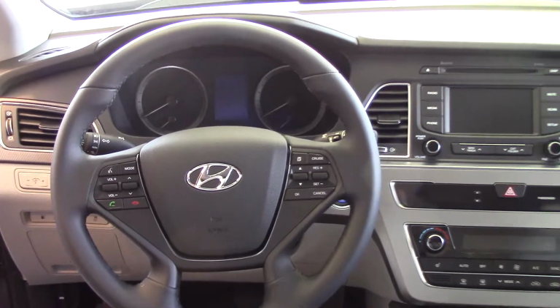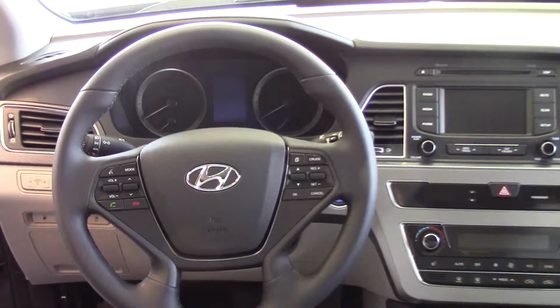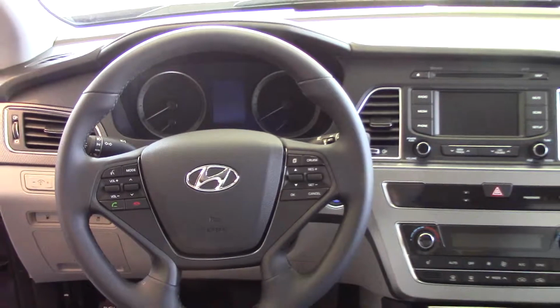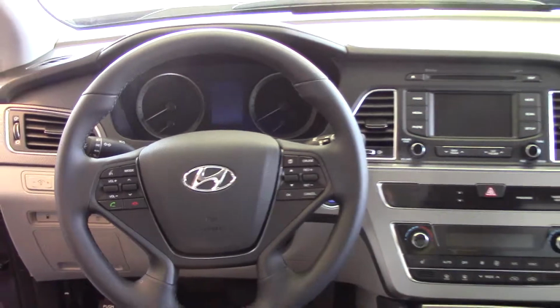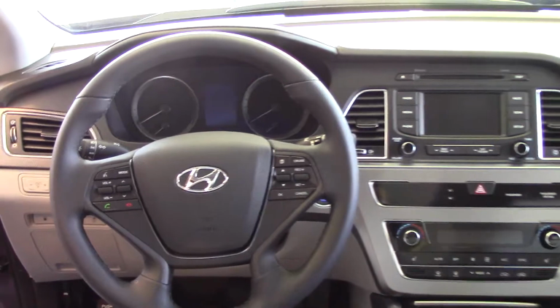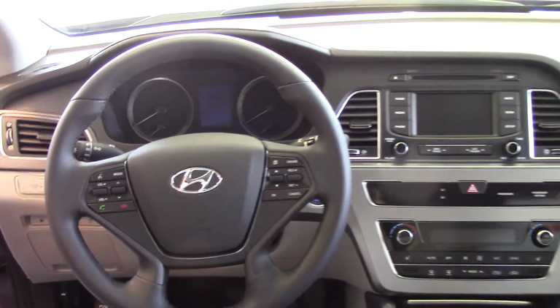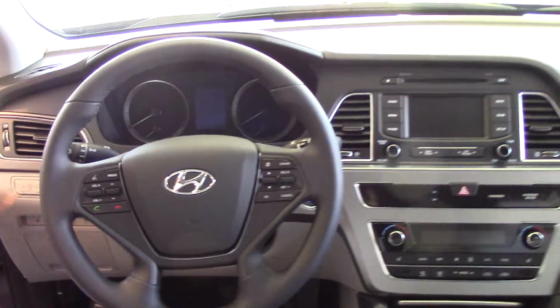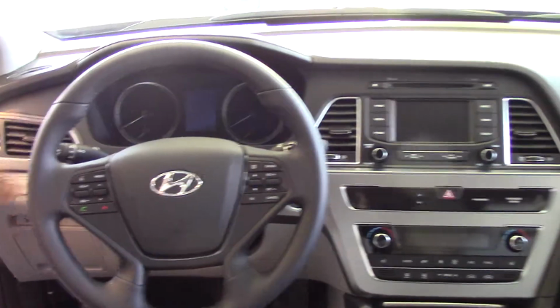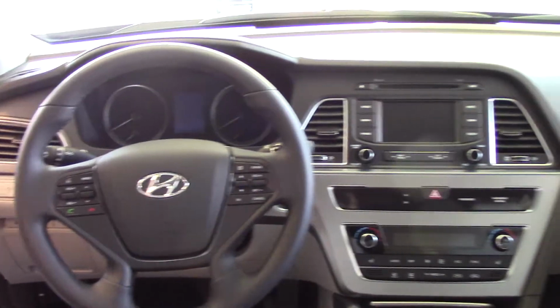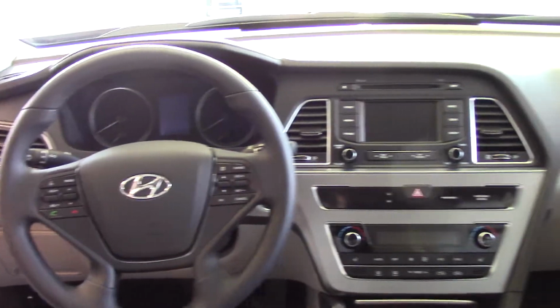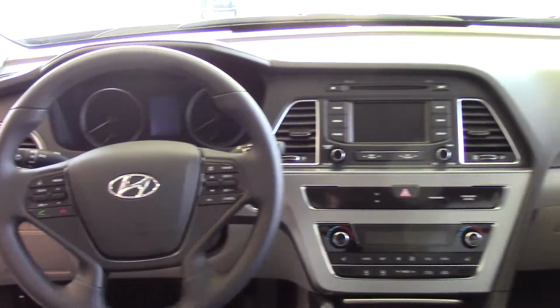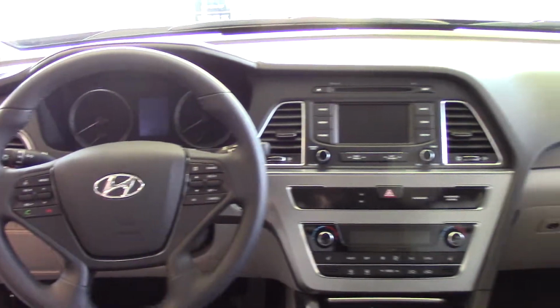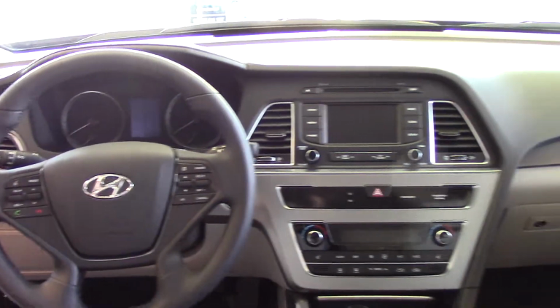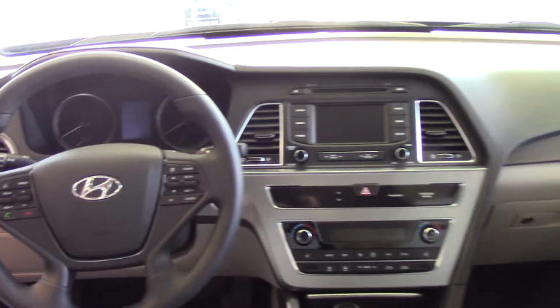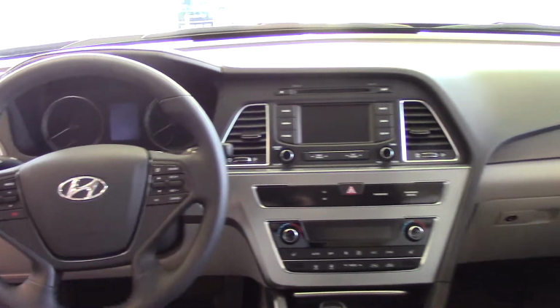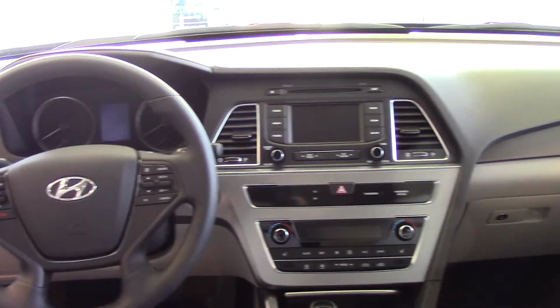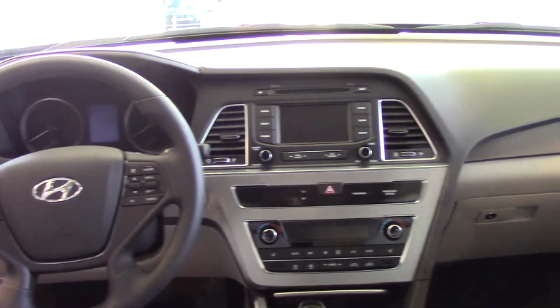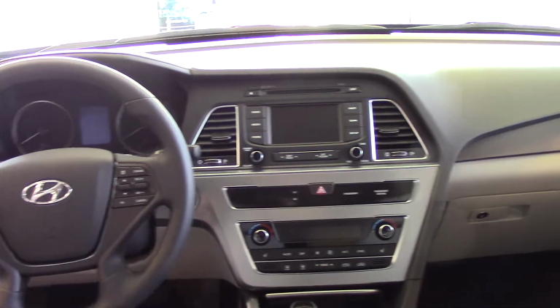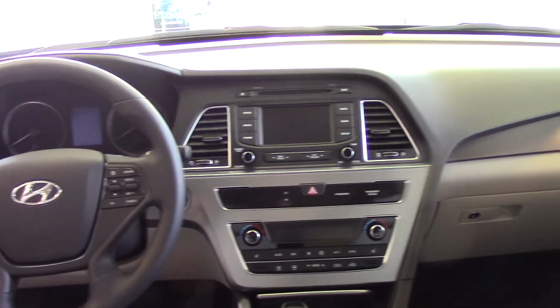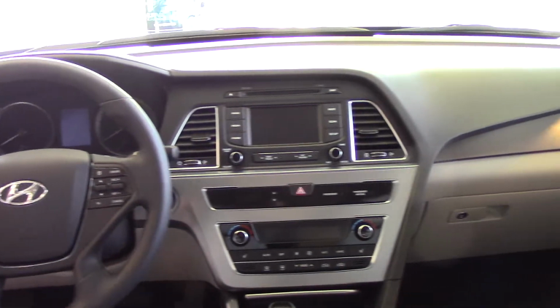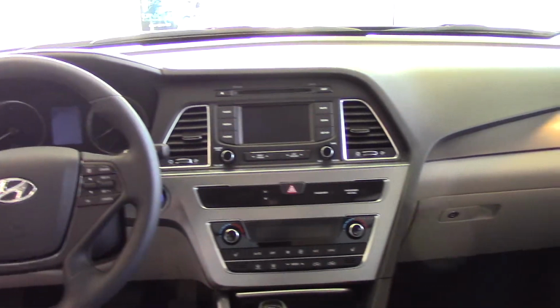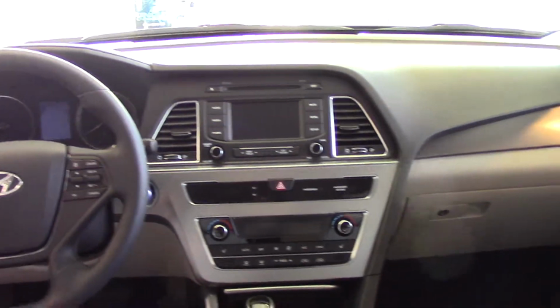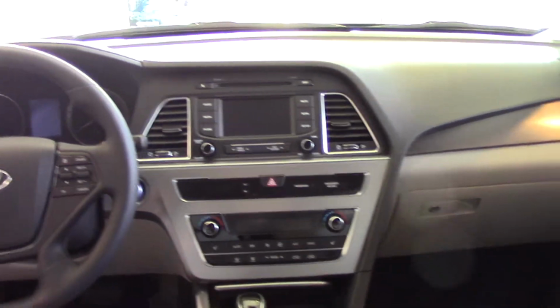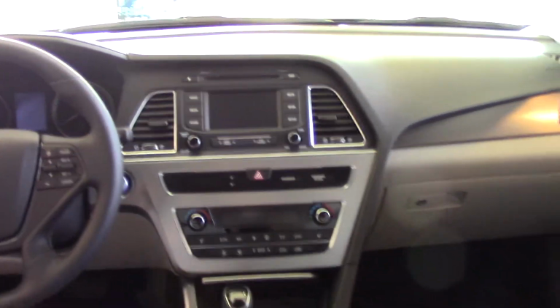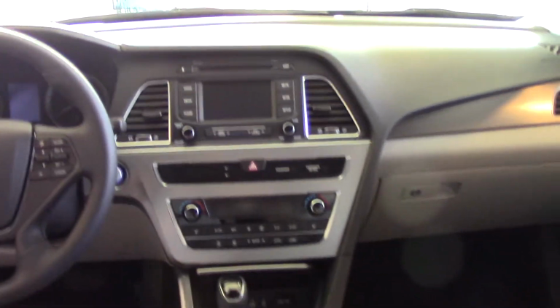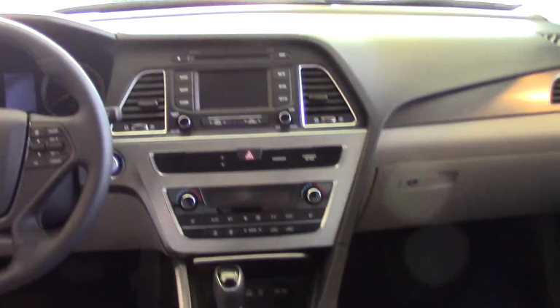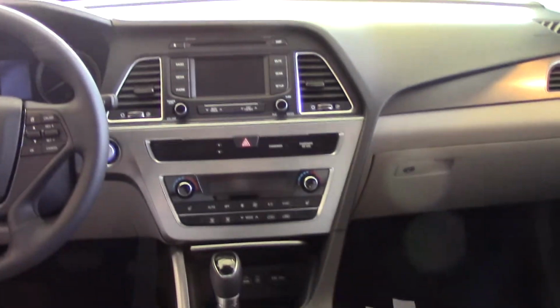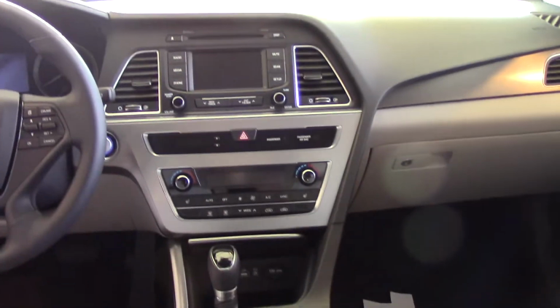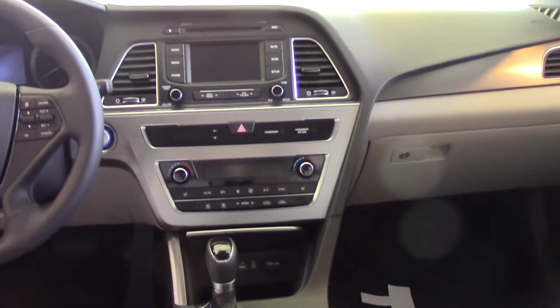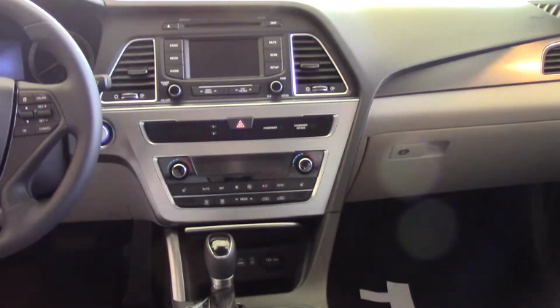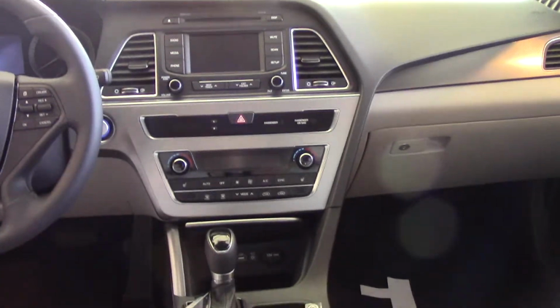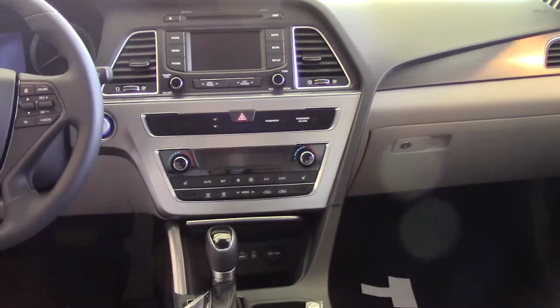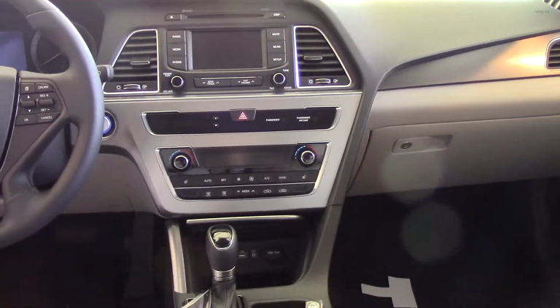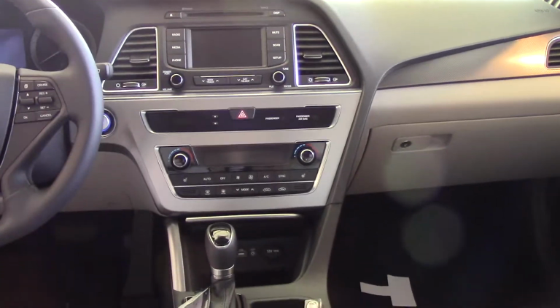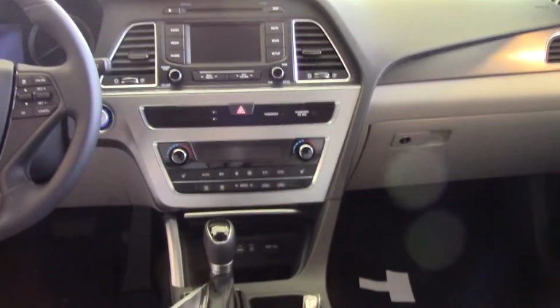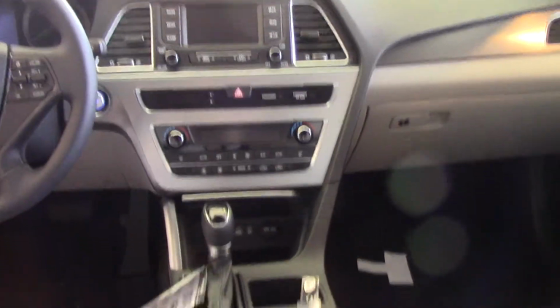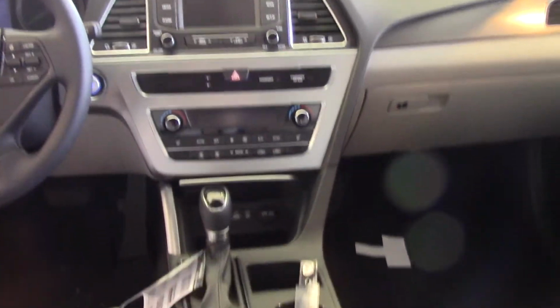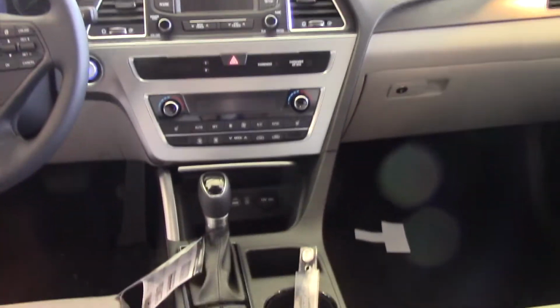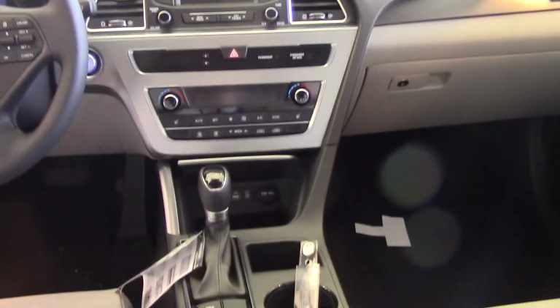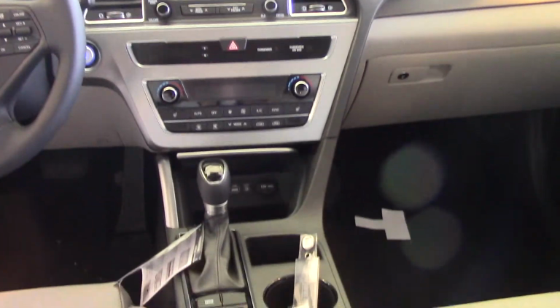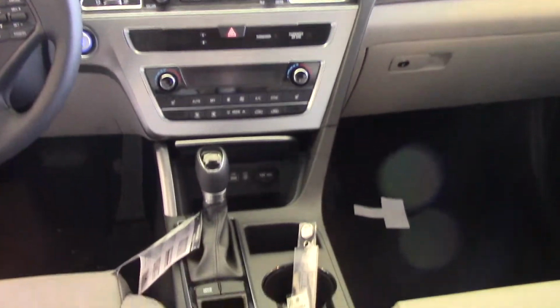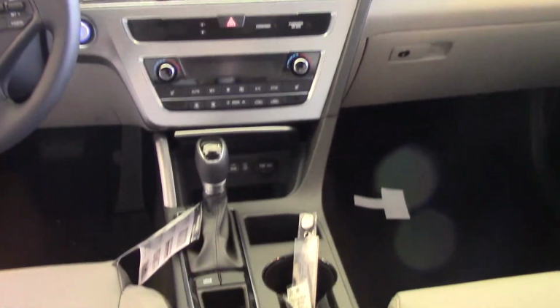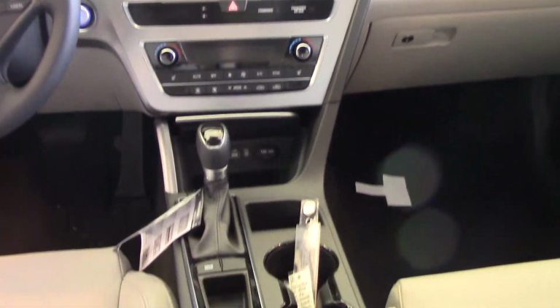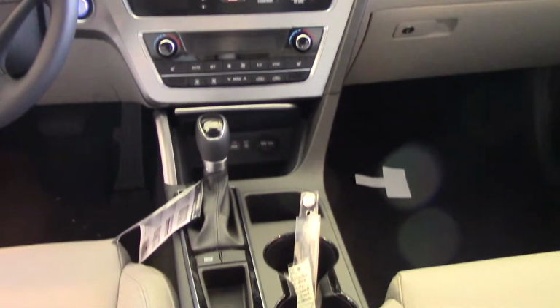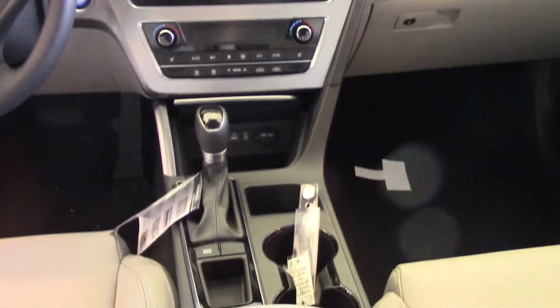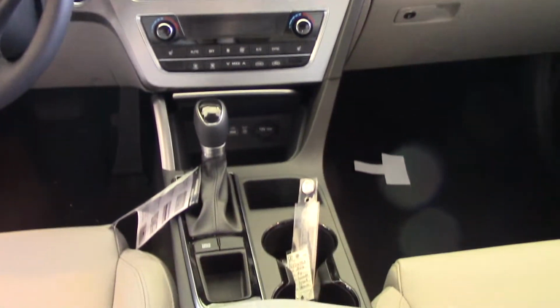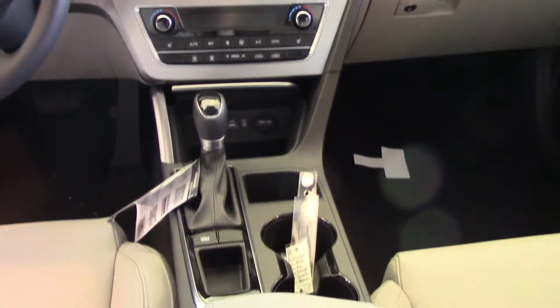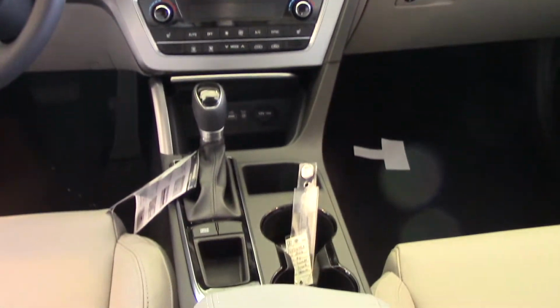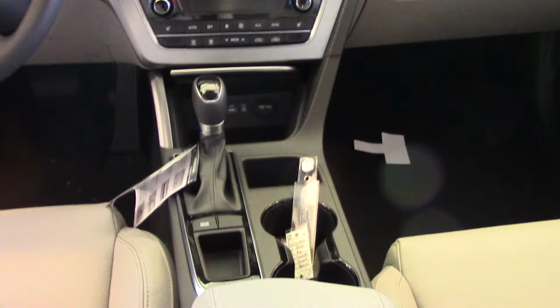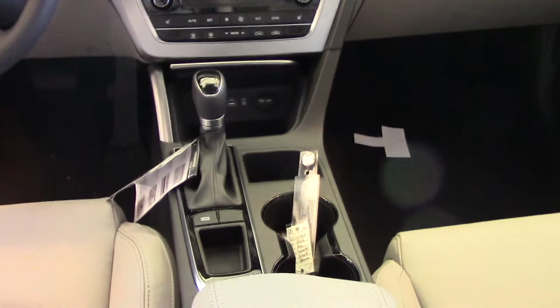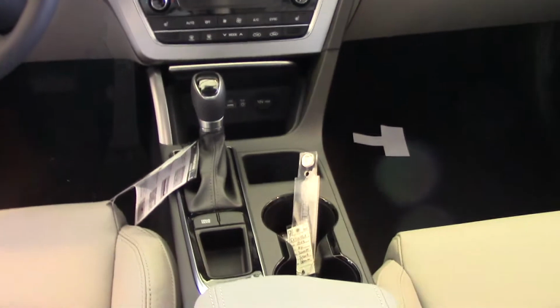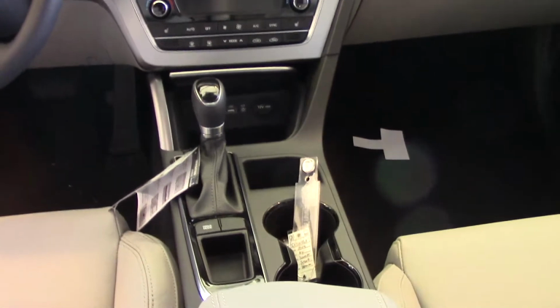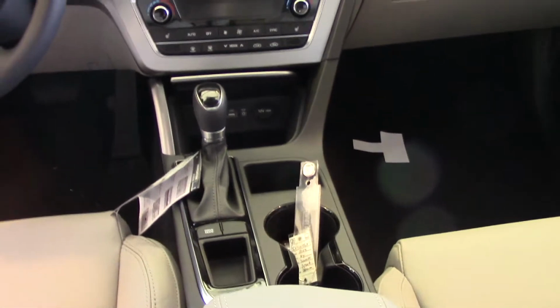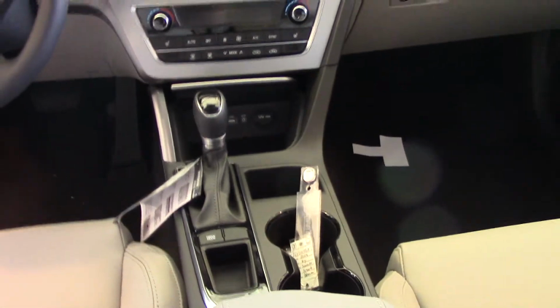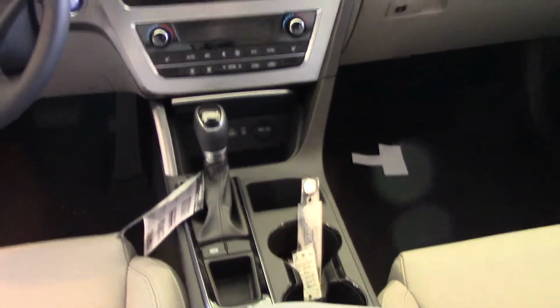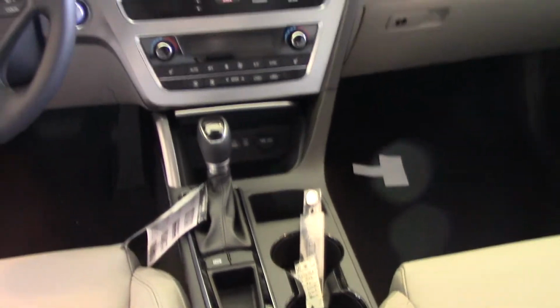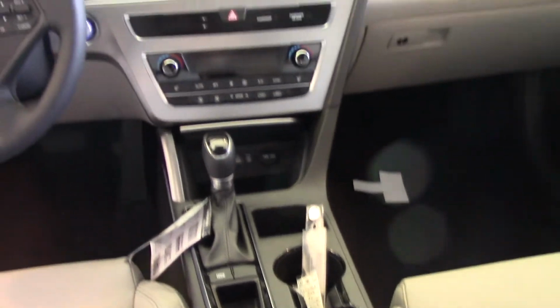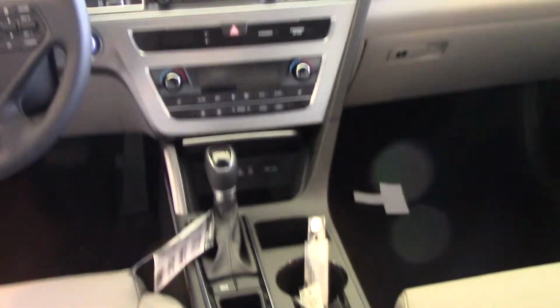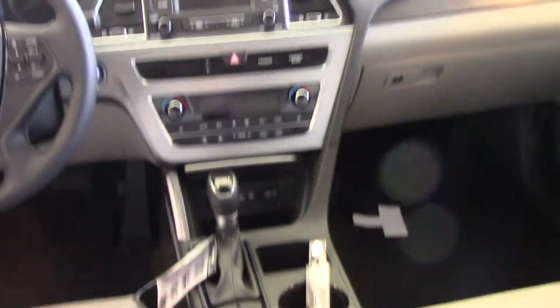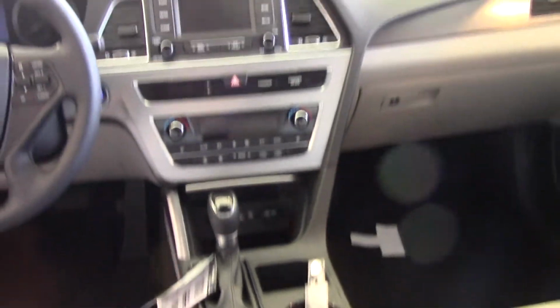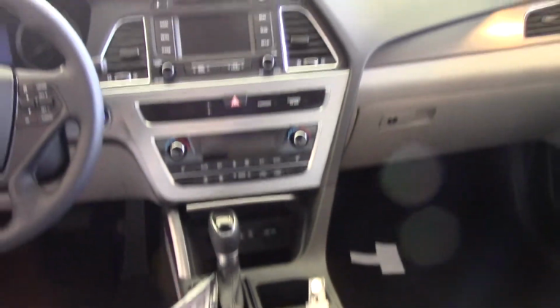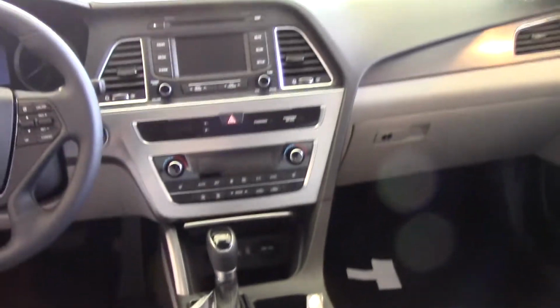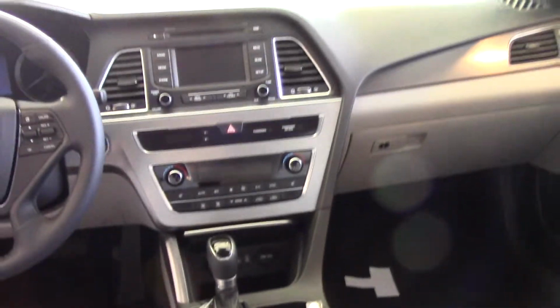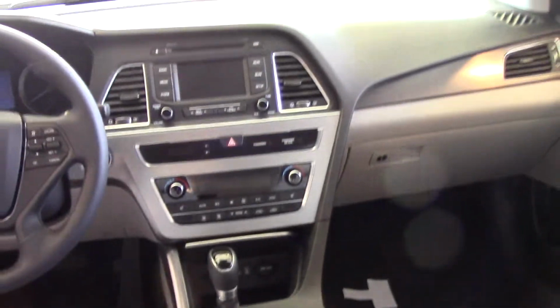I've got blind spot indicators on this car as well. A power seat — I've got a passenger seat that lifts up and down and raises. So I think you'll like that too.